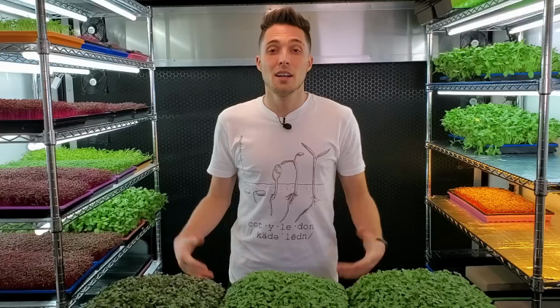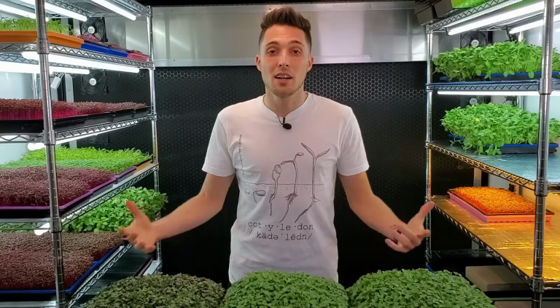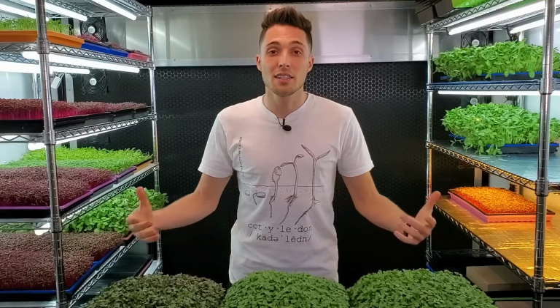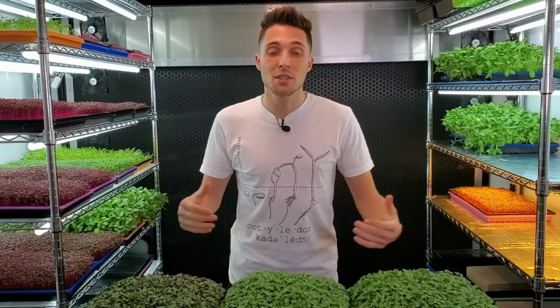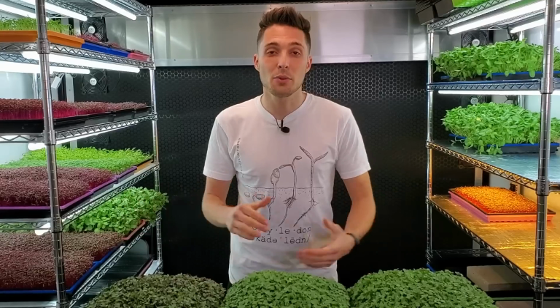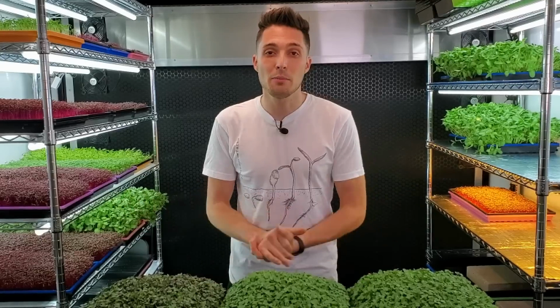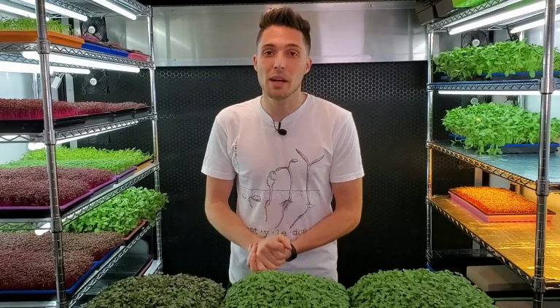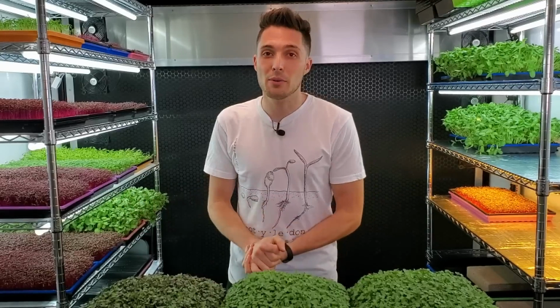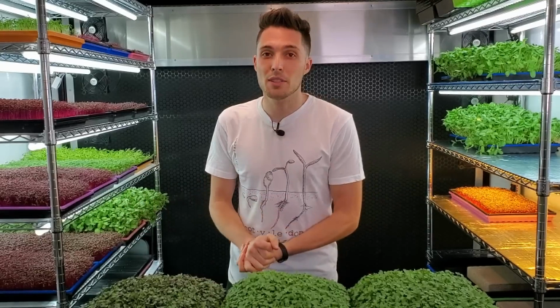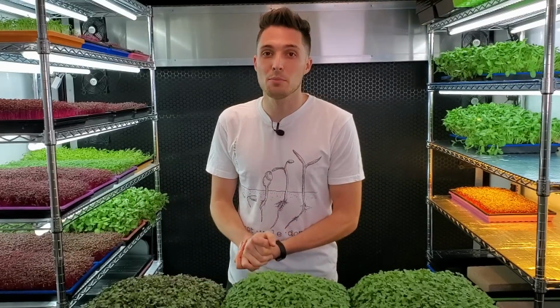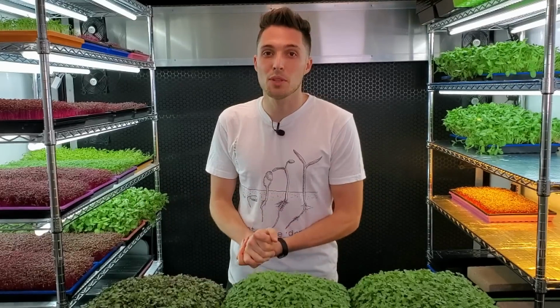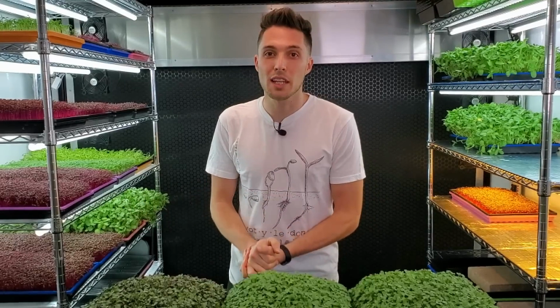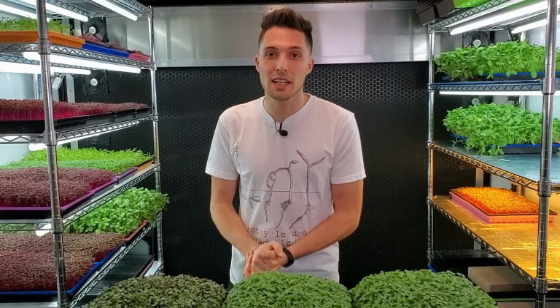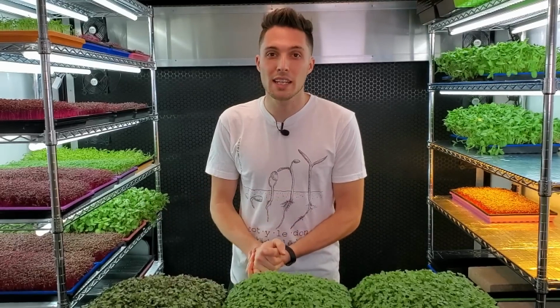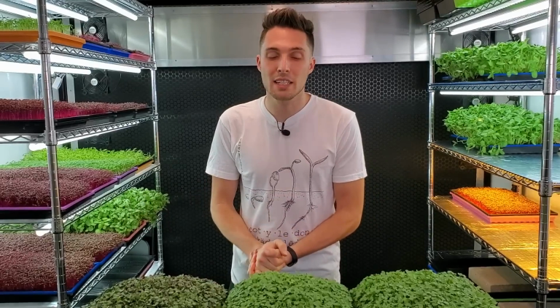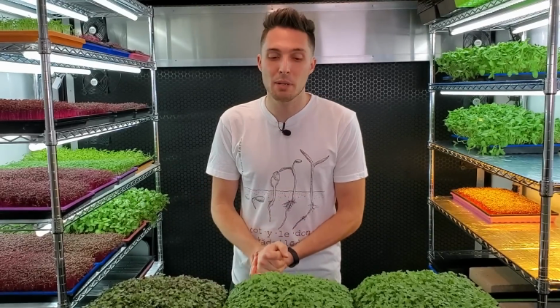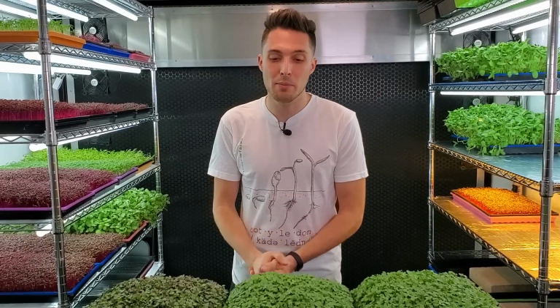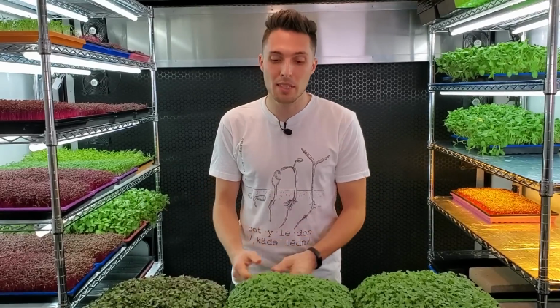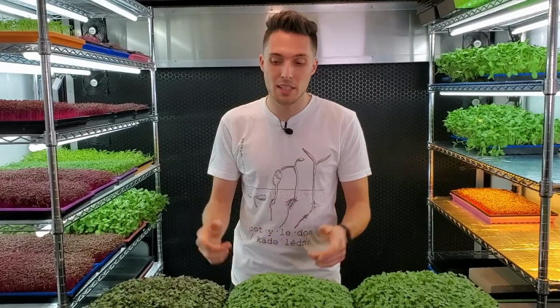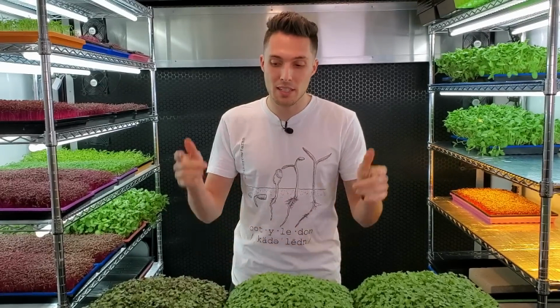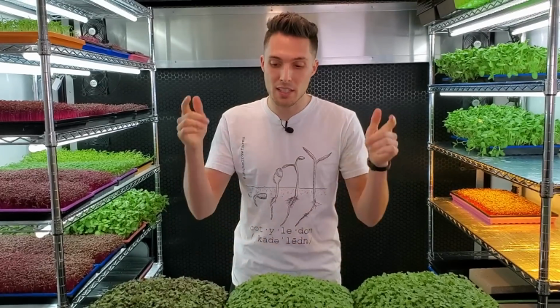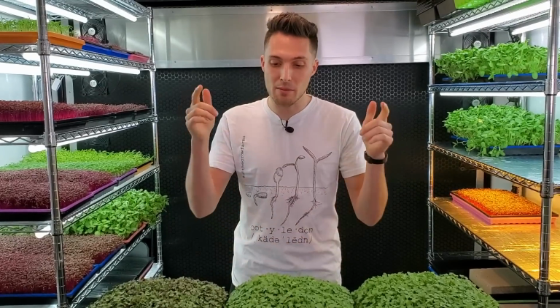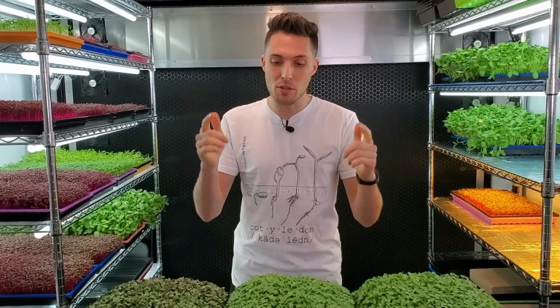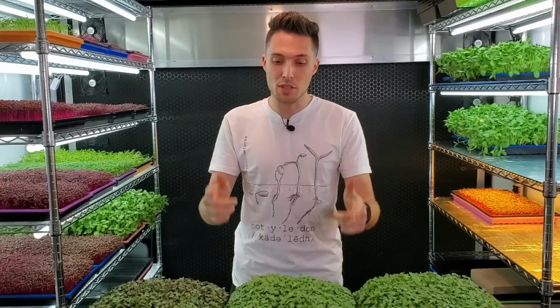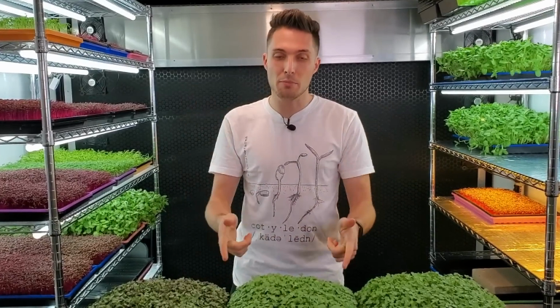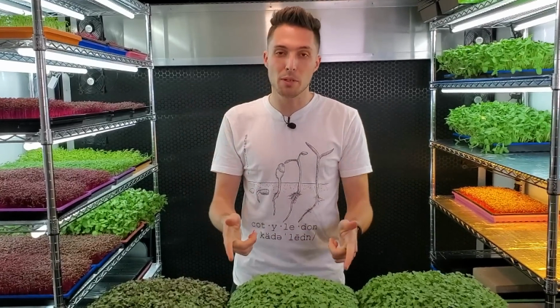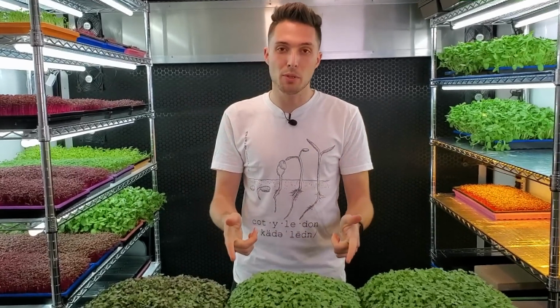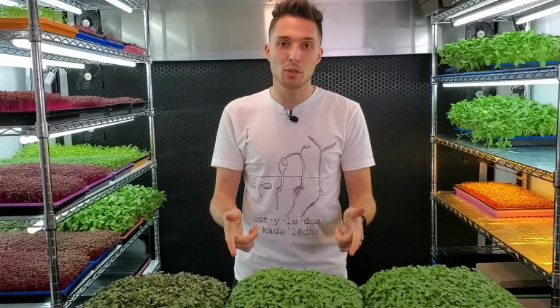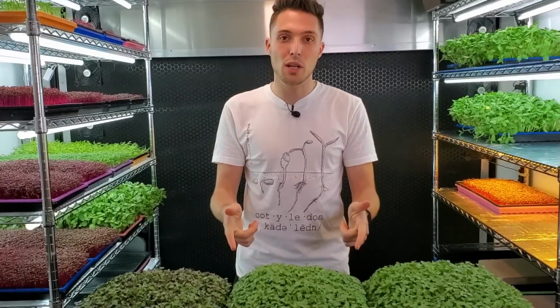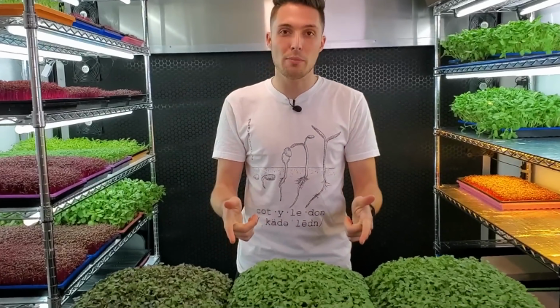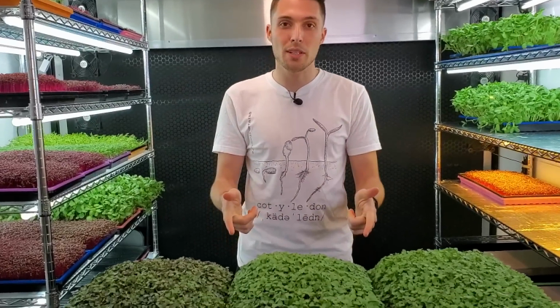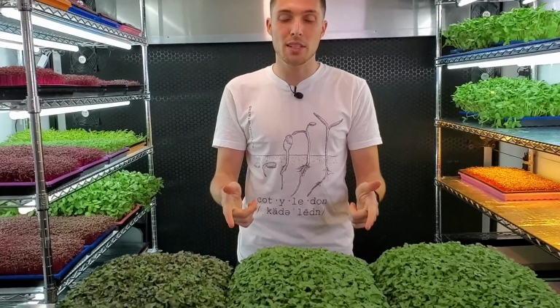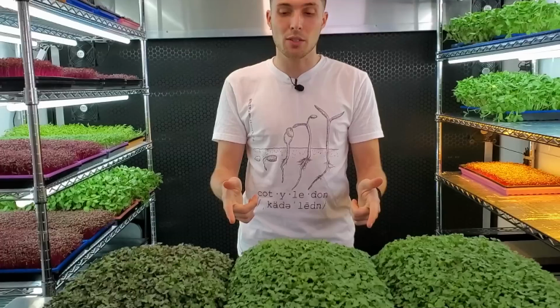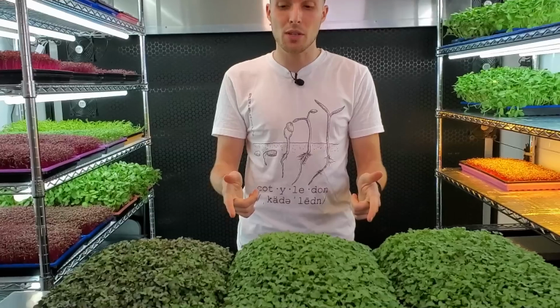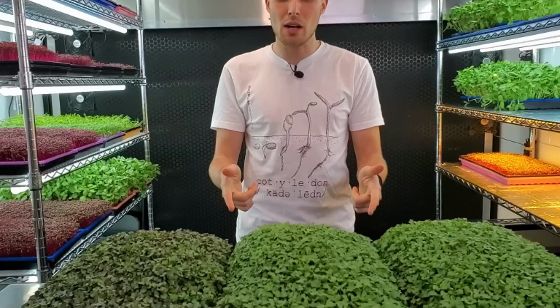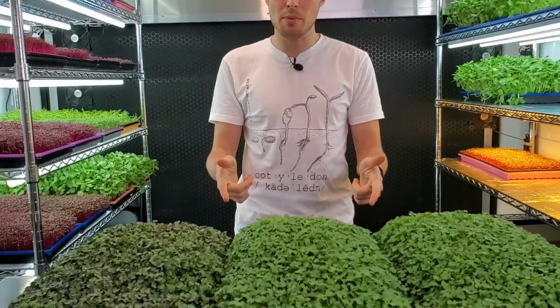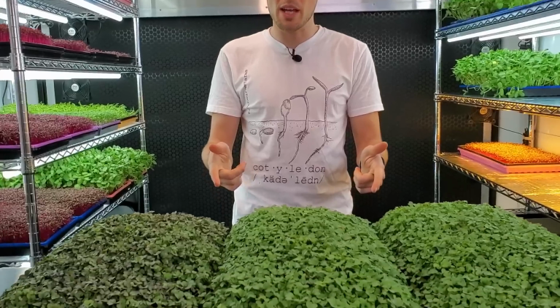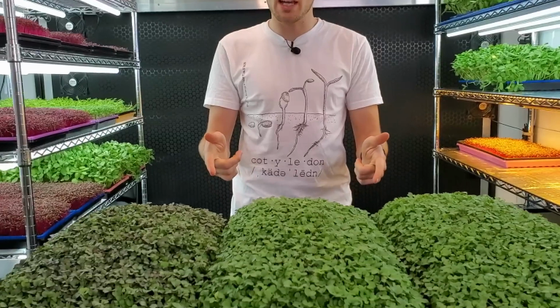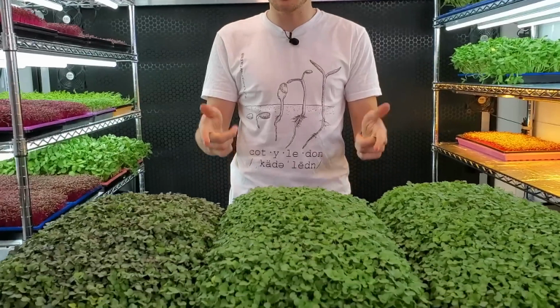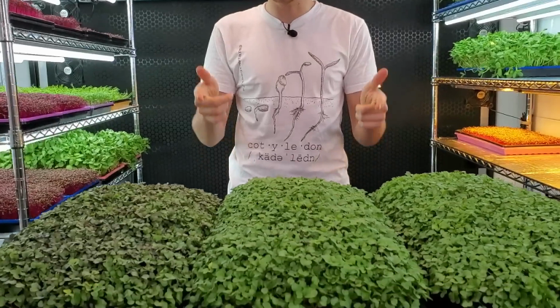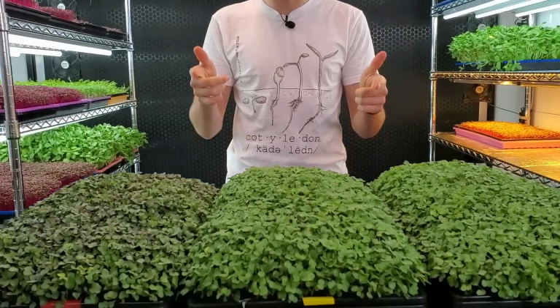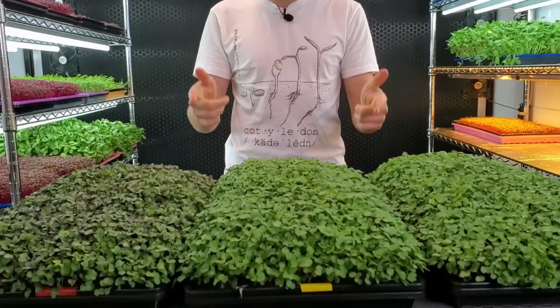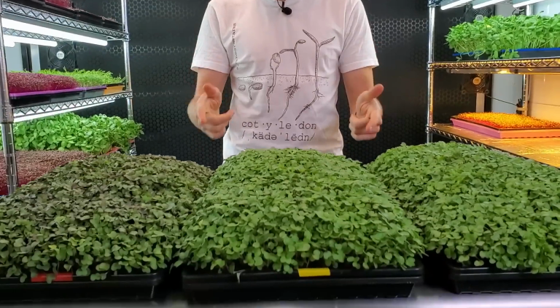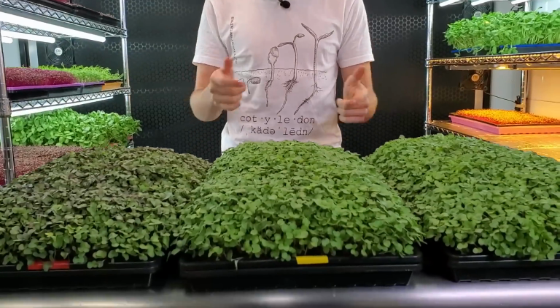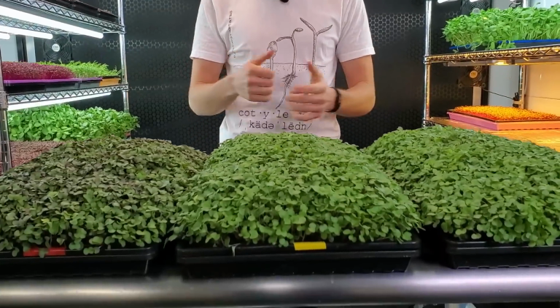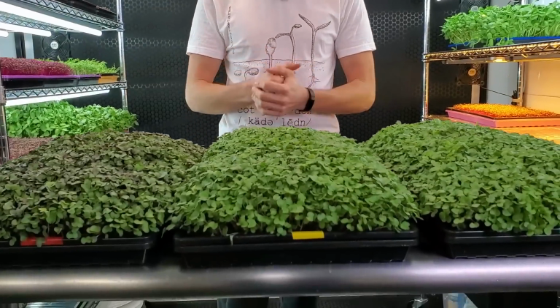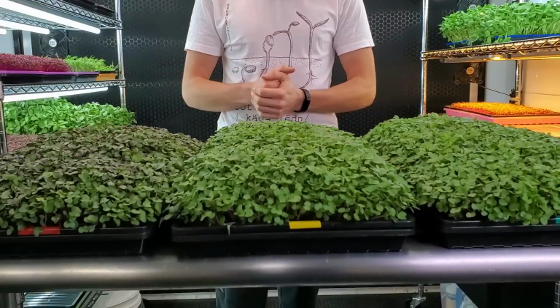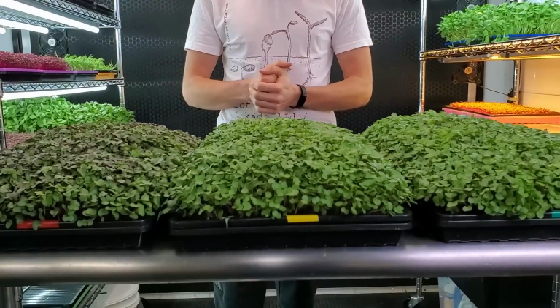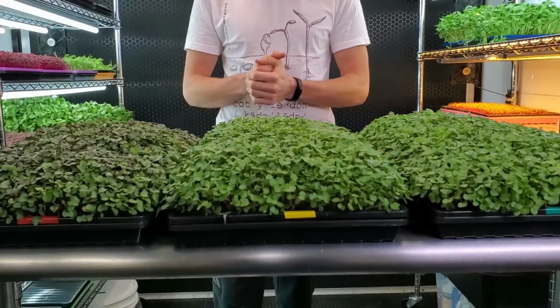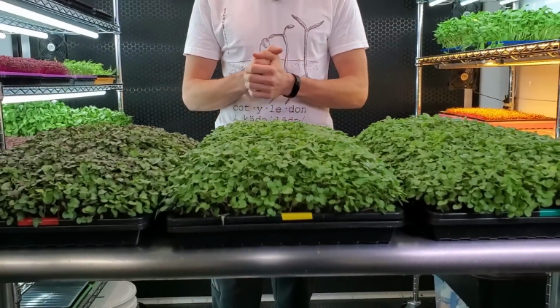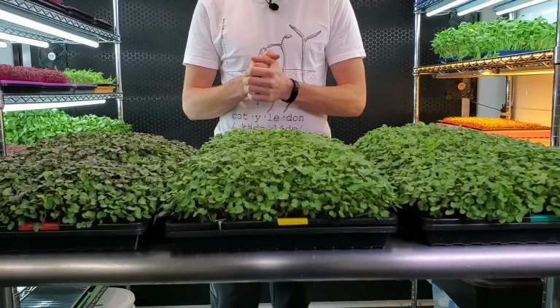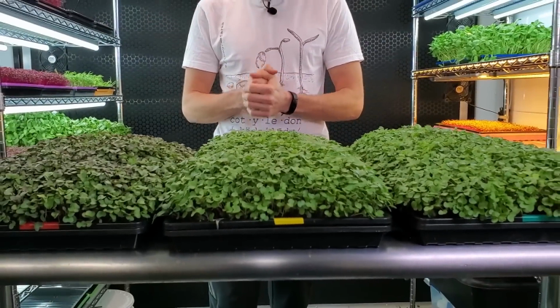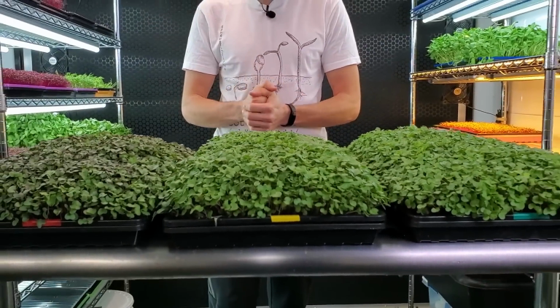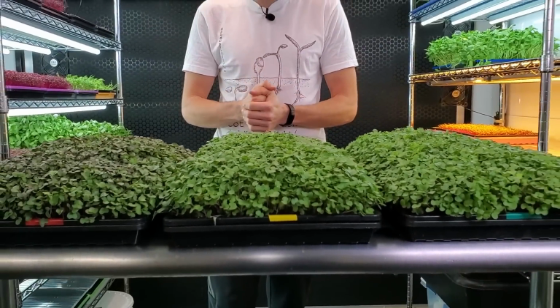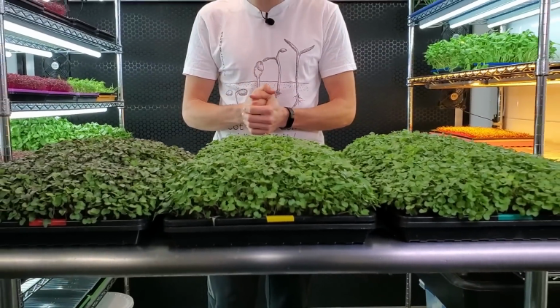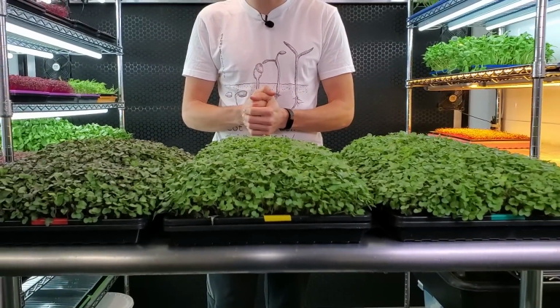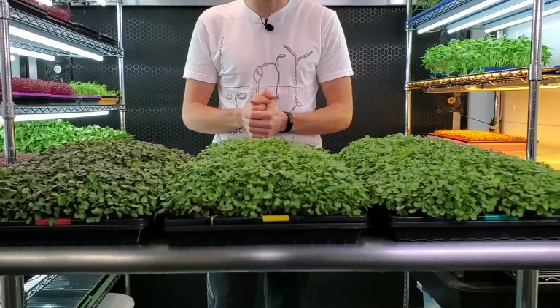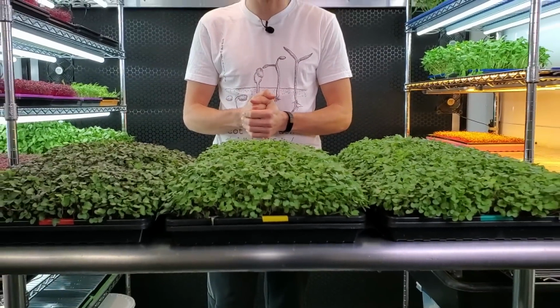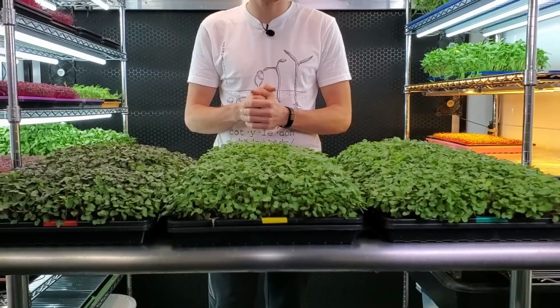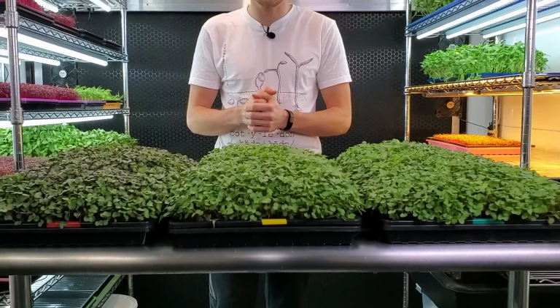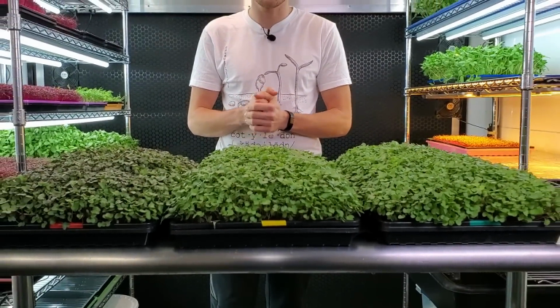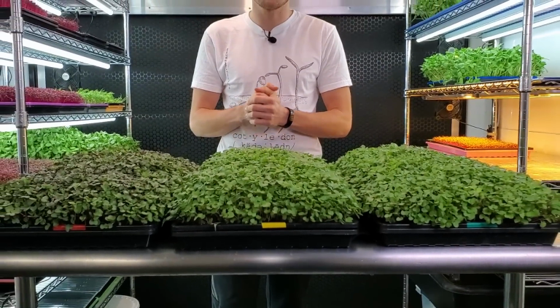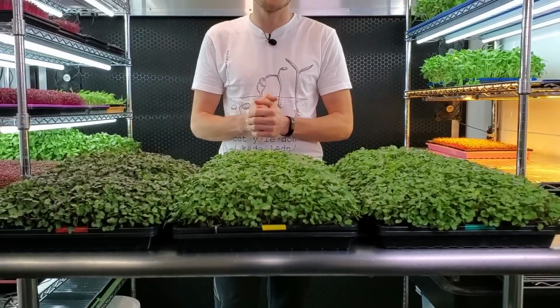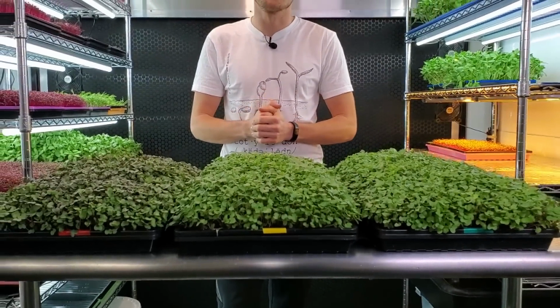Alright, so we are back with some more lighting experiments, this time using Purple Kohlrabi as a crop, and the results are pretty amazing, so stay tuned.